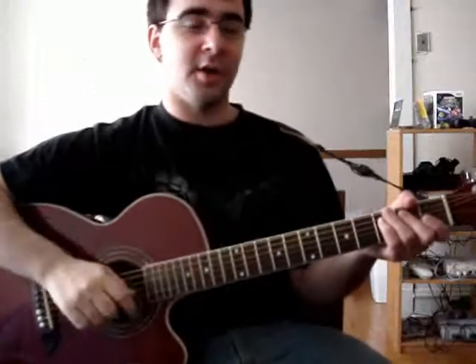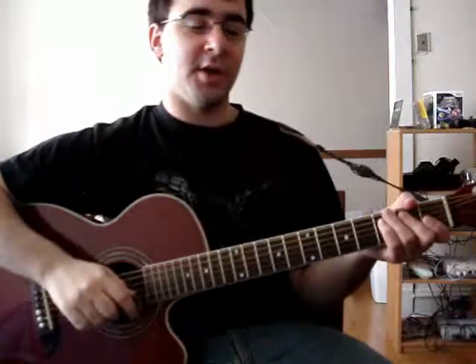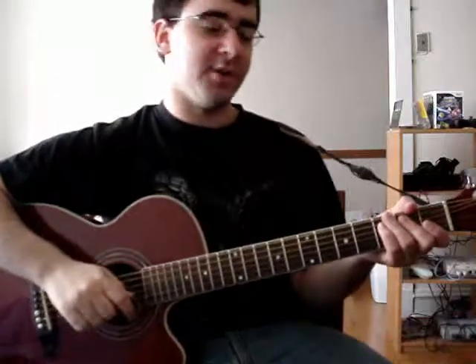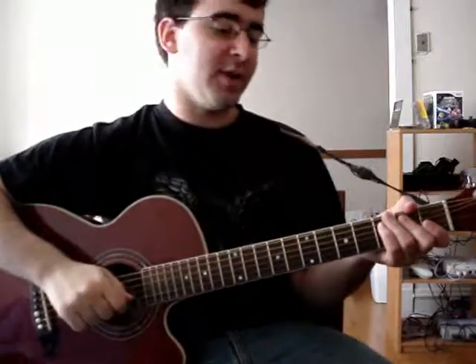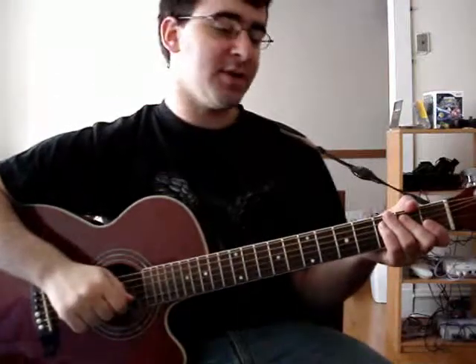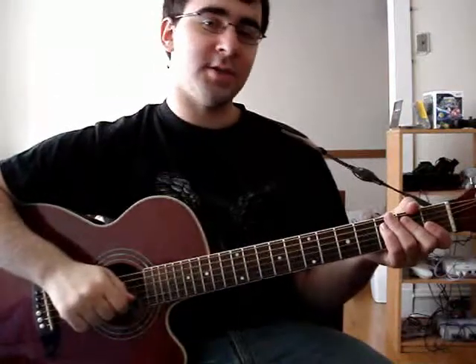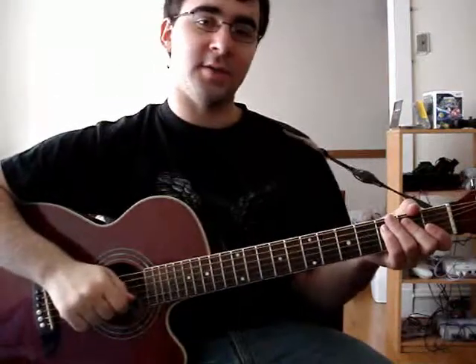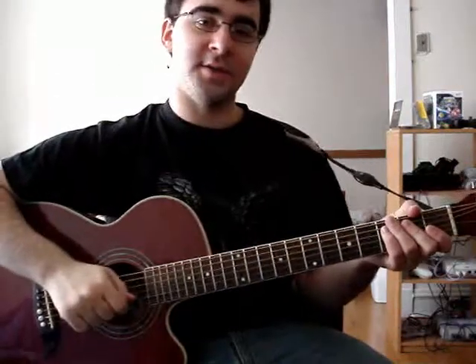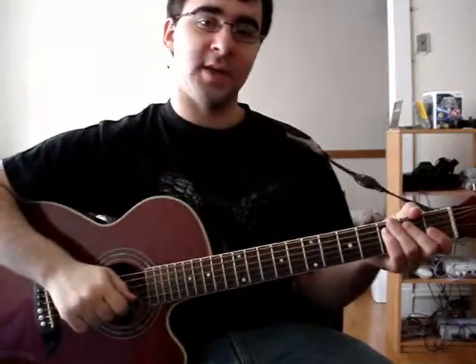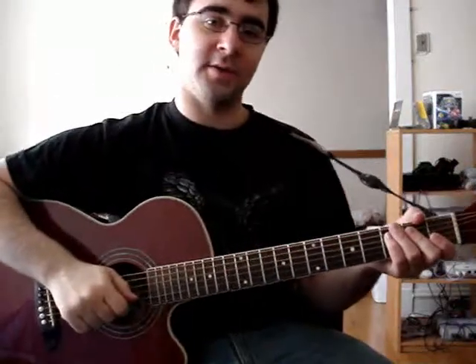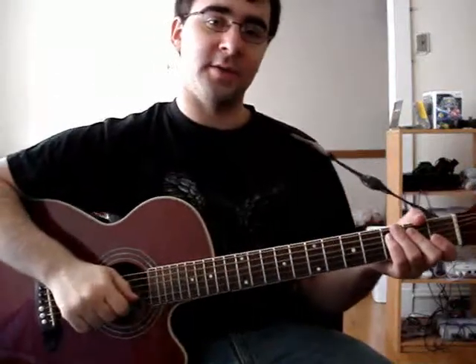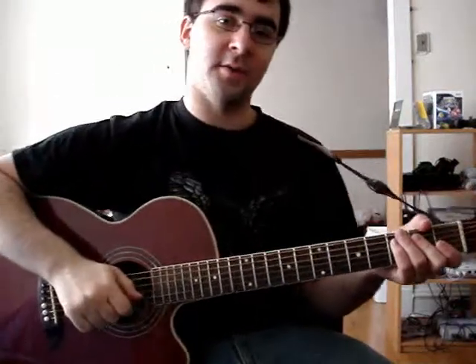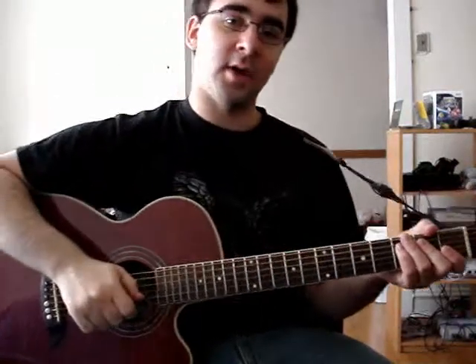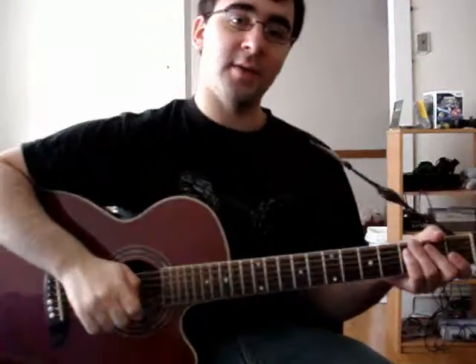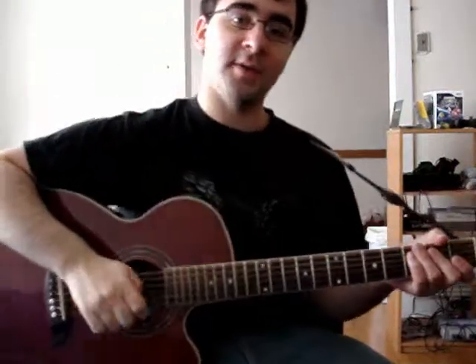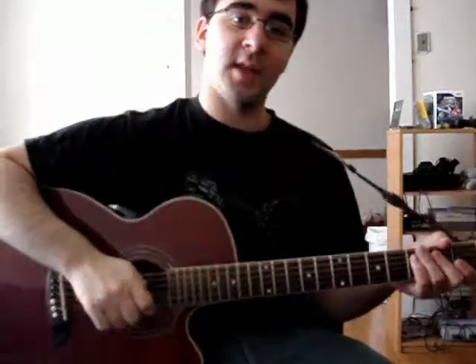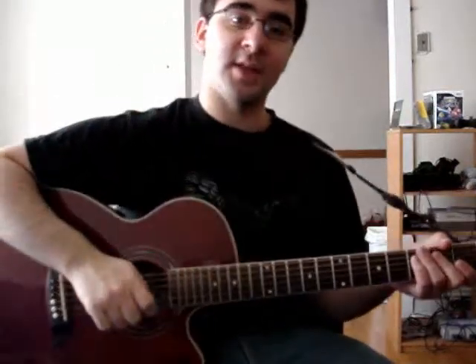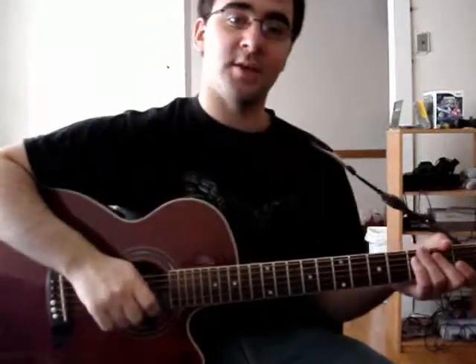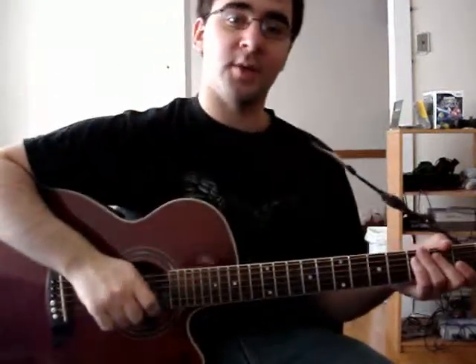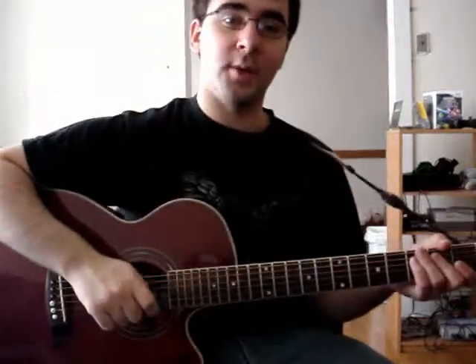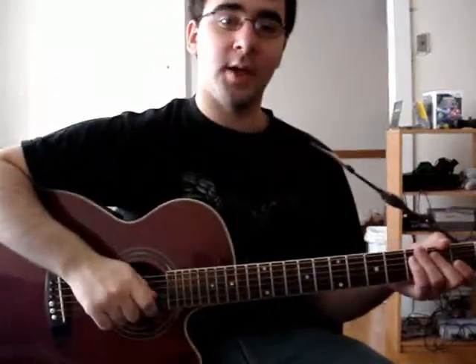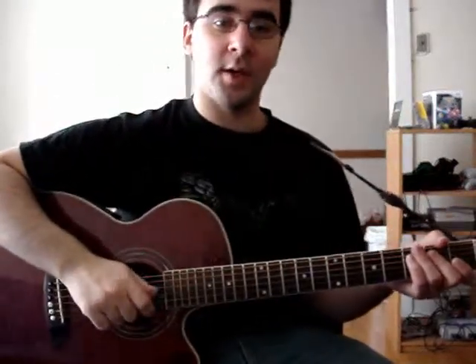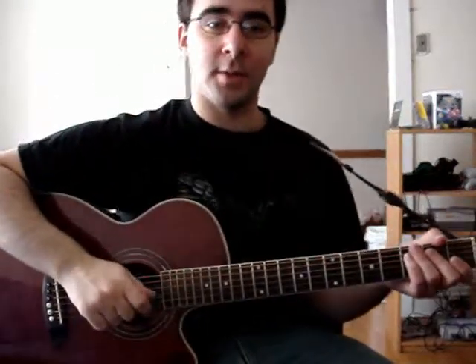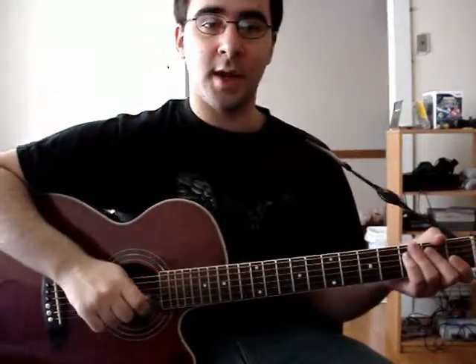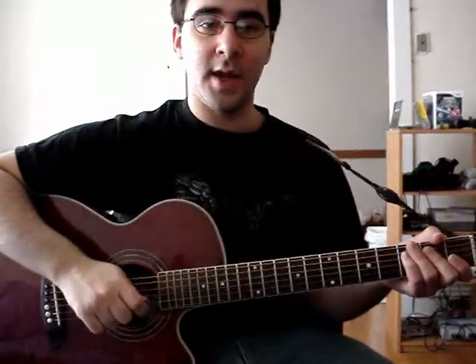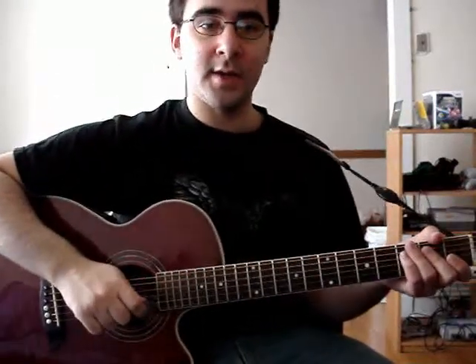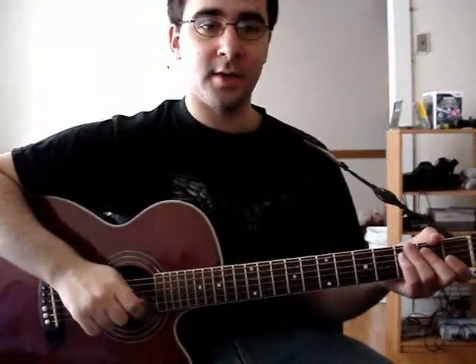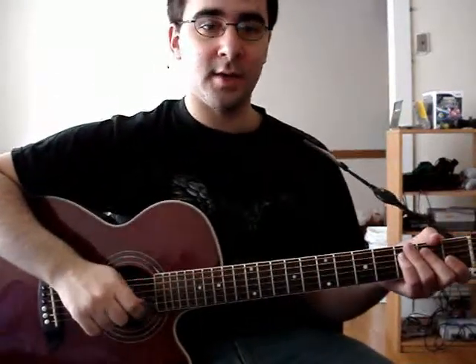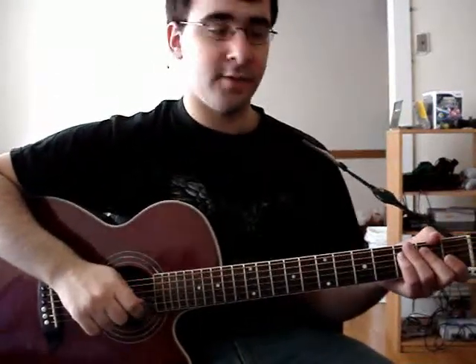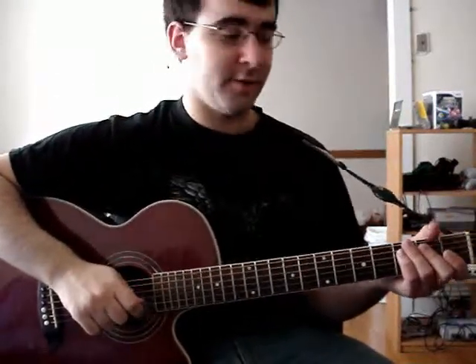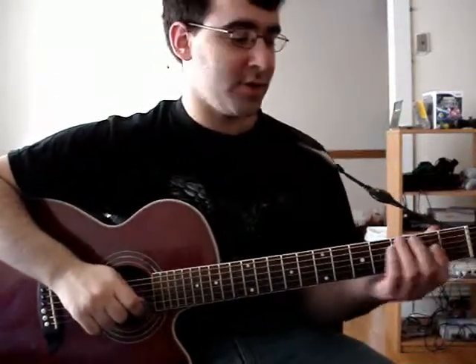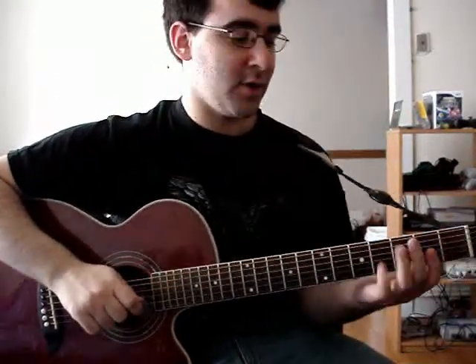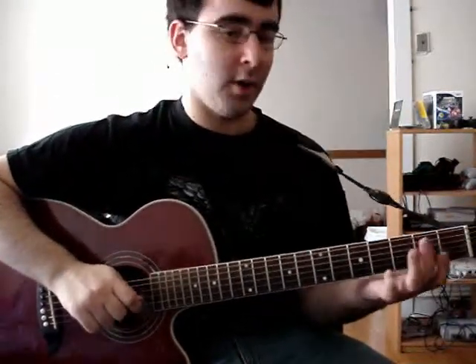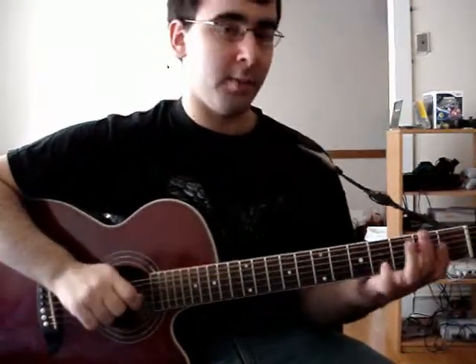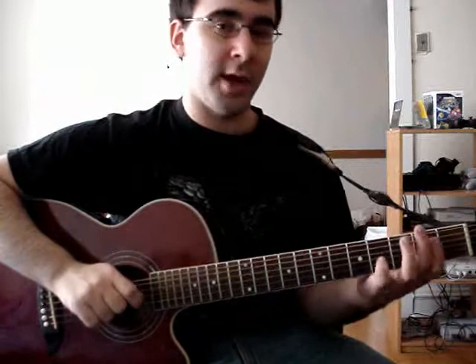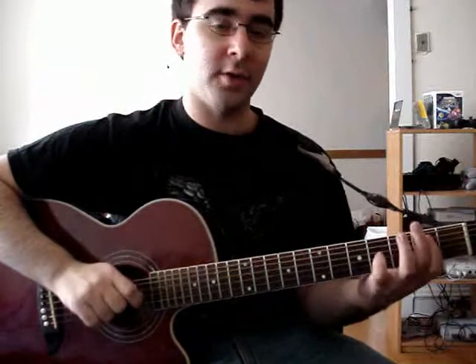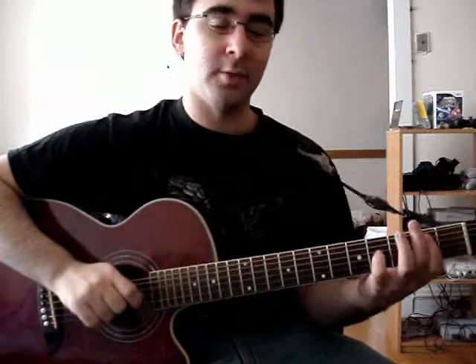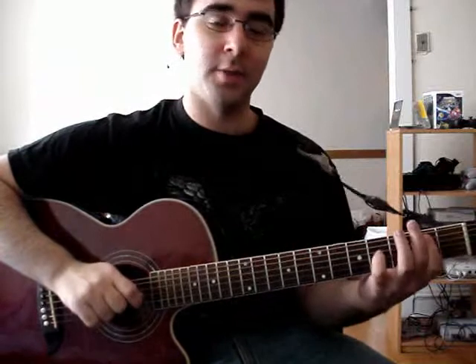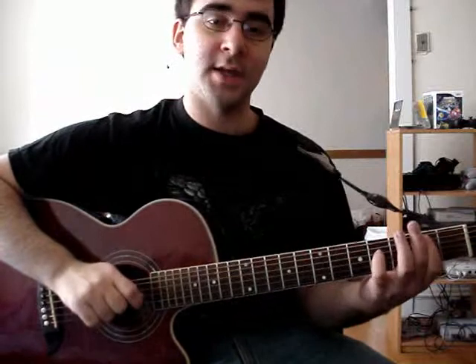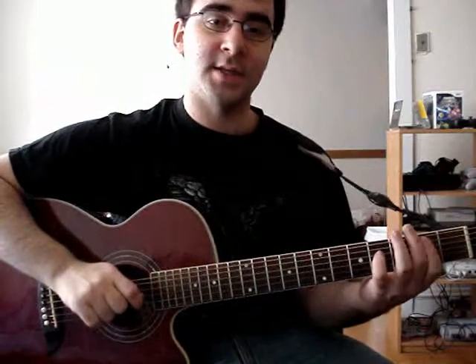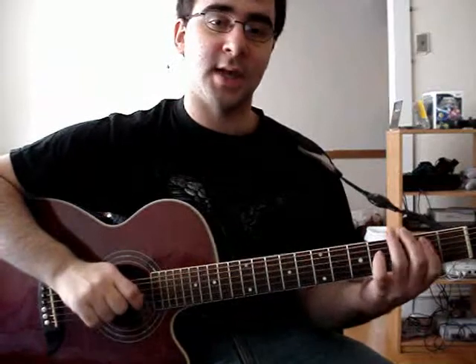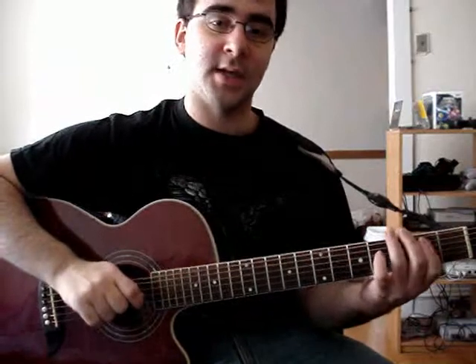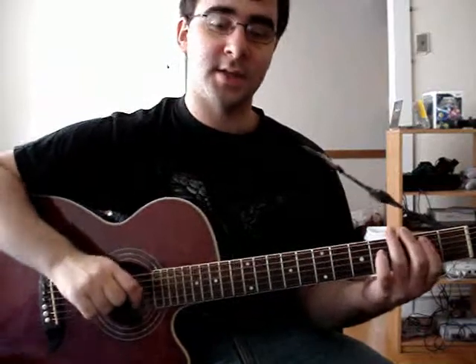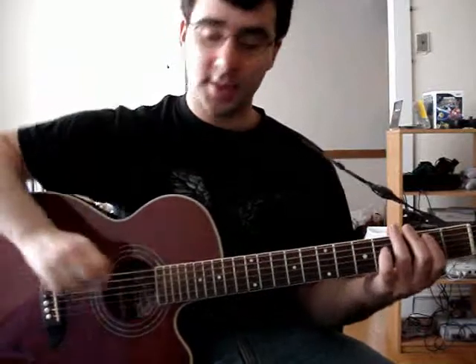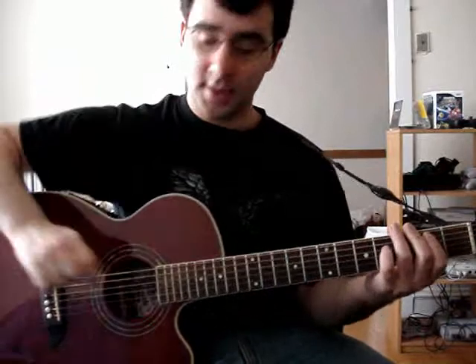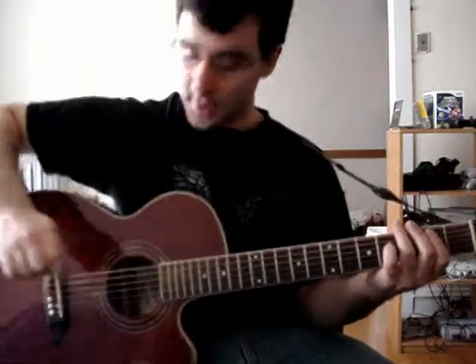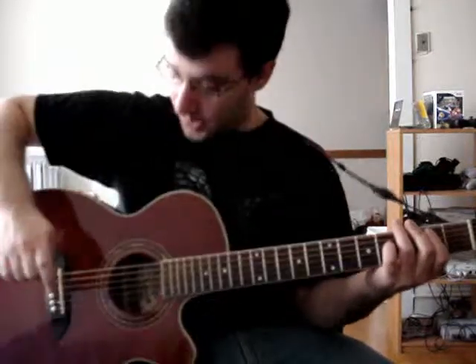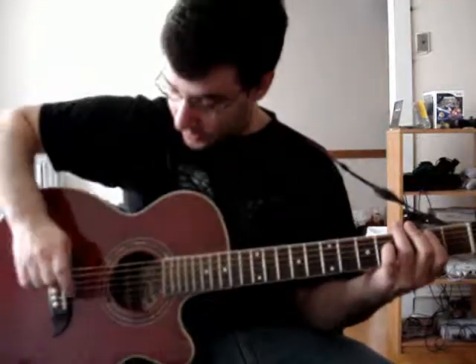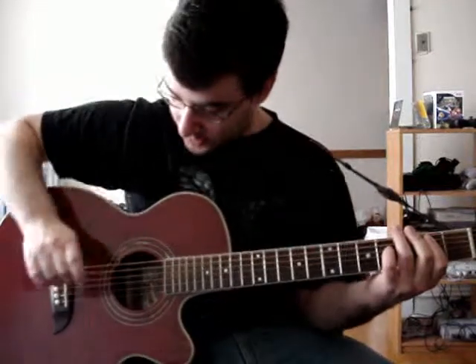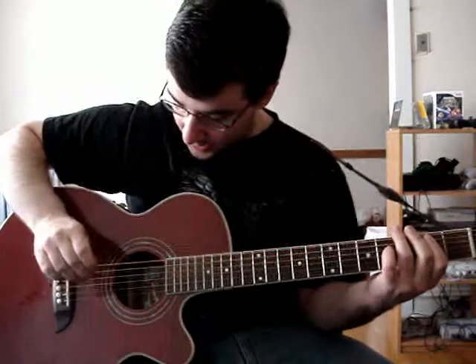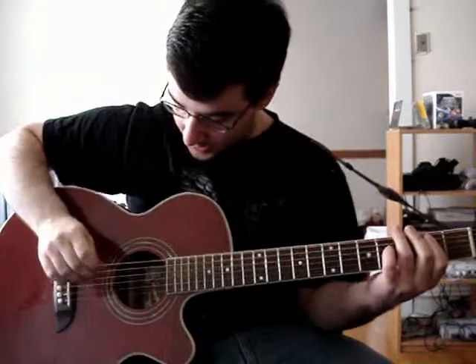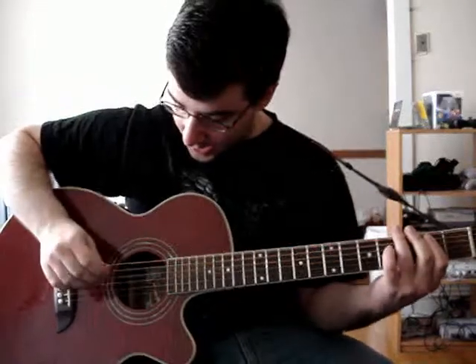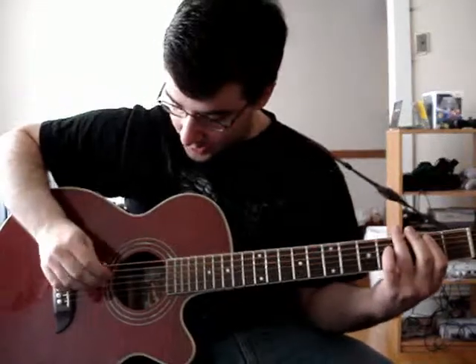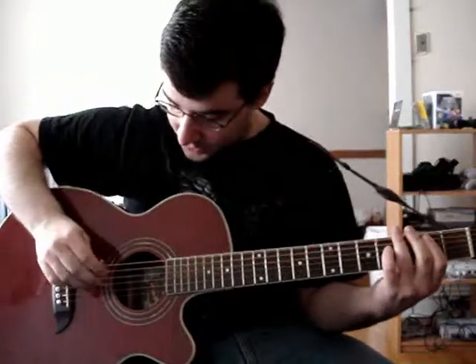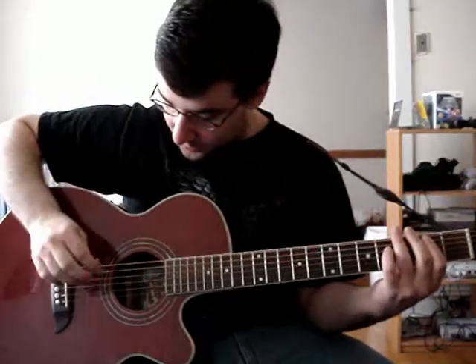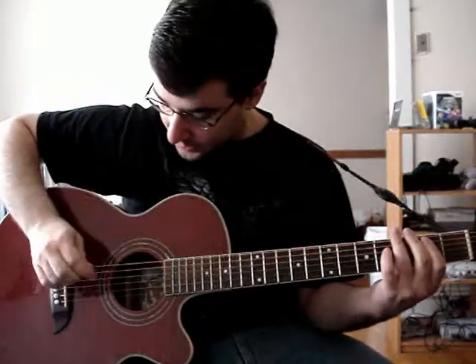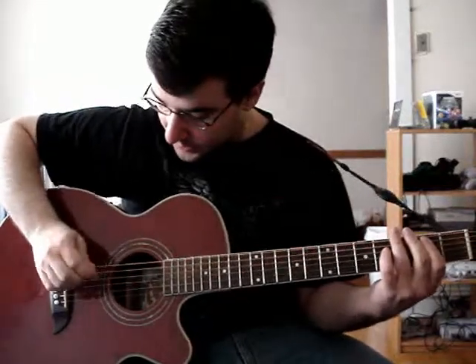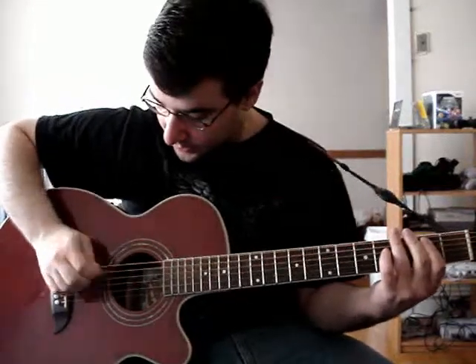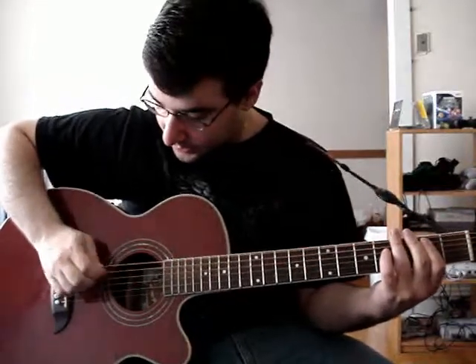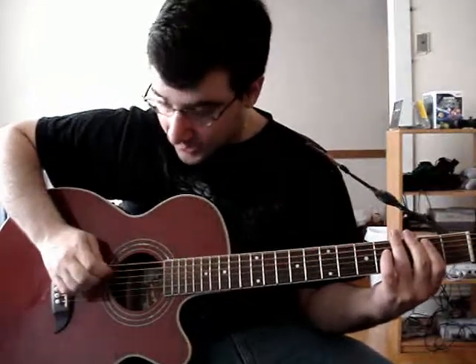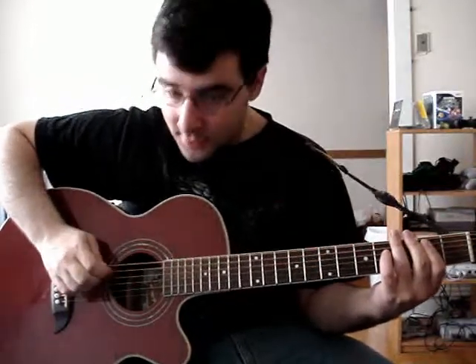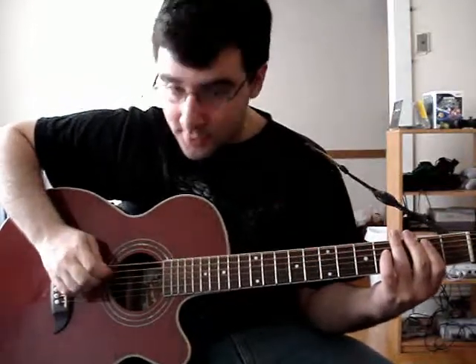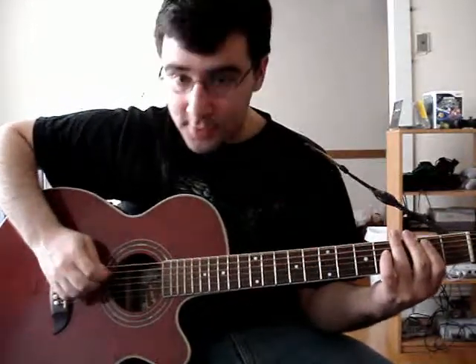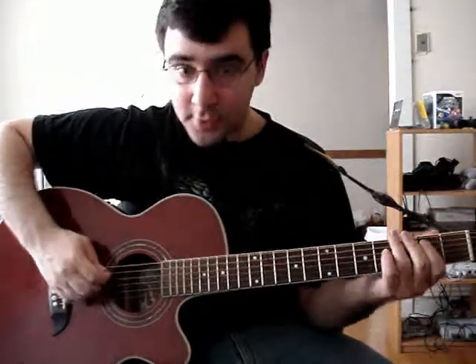Congratulations, you have safely arrived at lesson week number 8 for the song Mandelbrot Set. Here is my A string so you can get in tune.